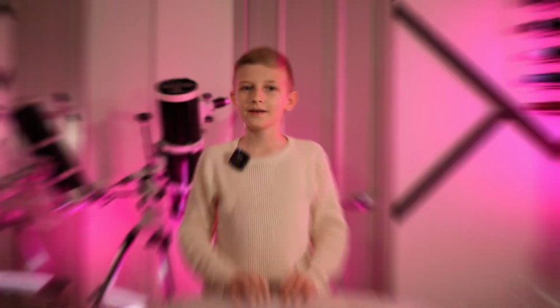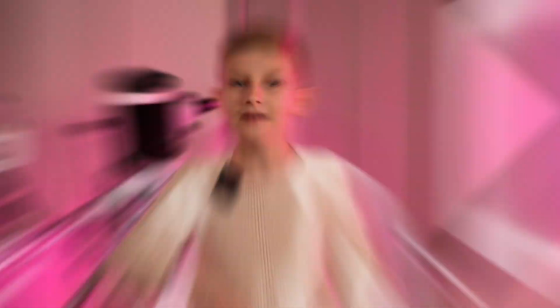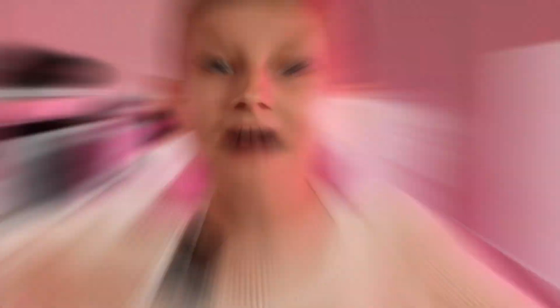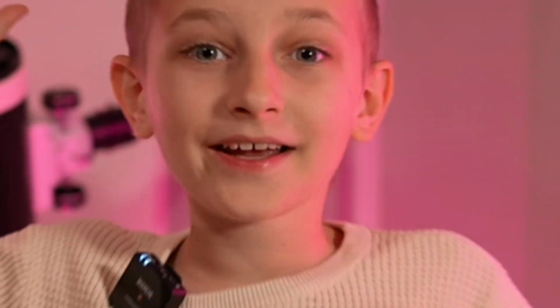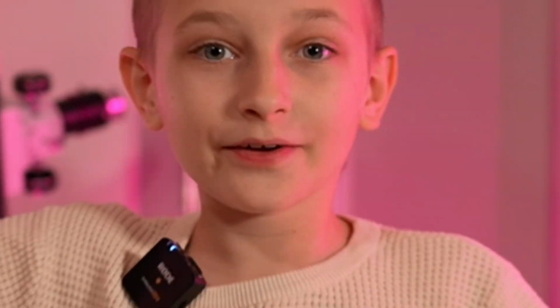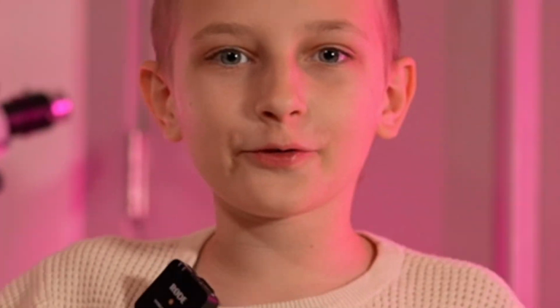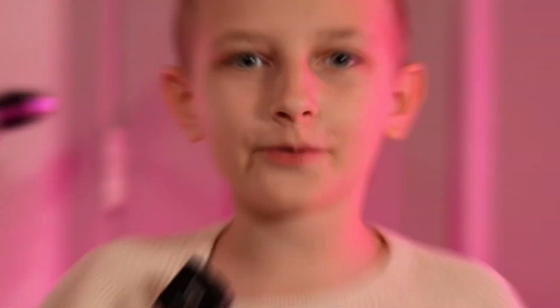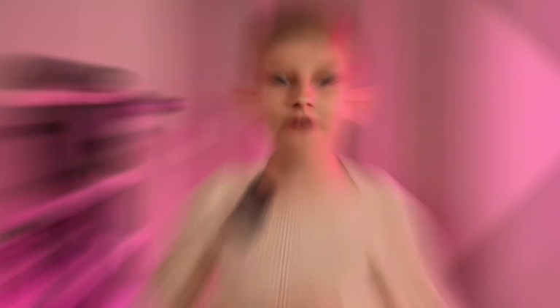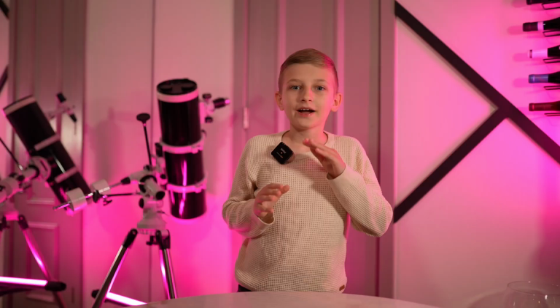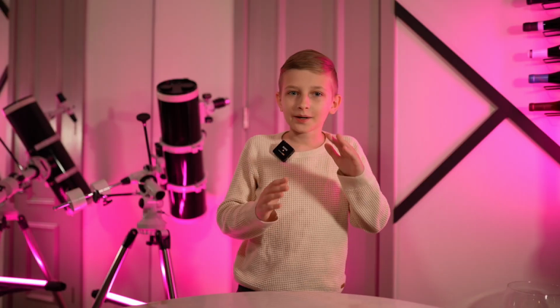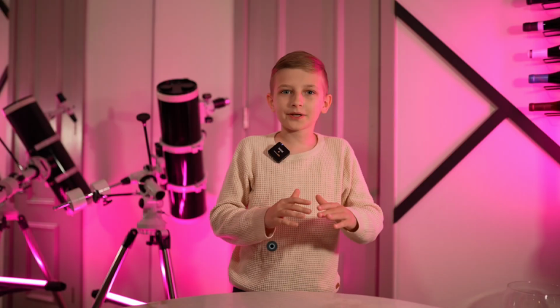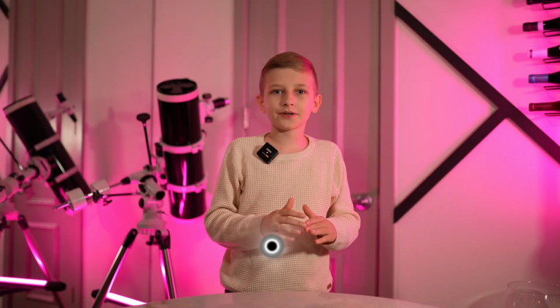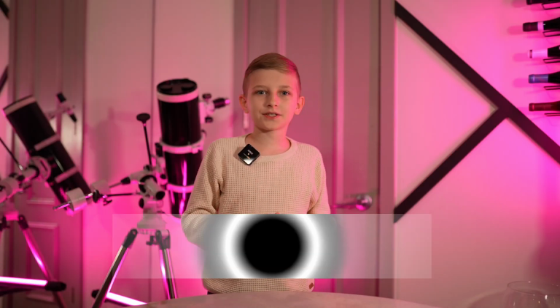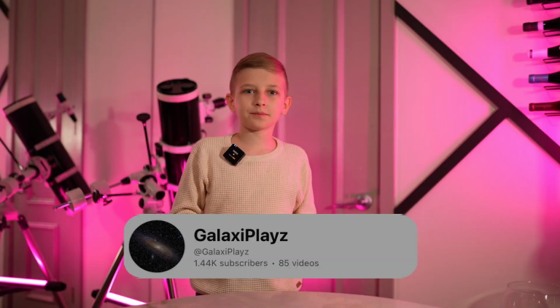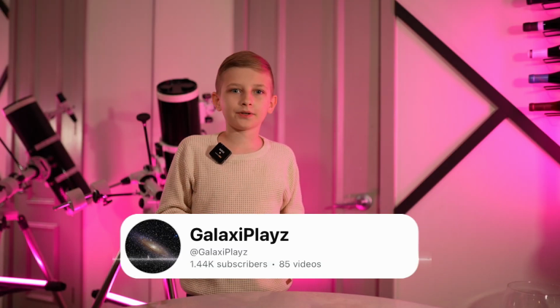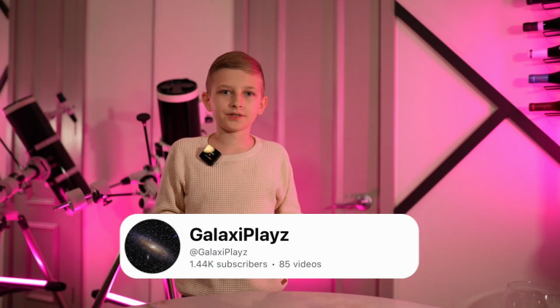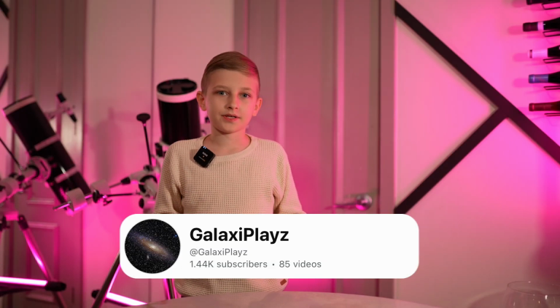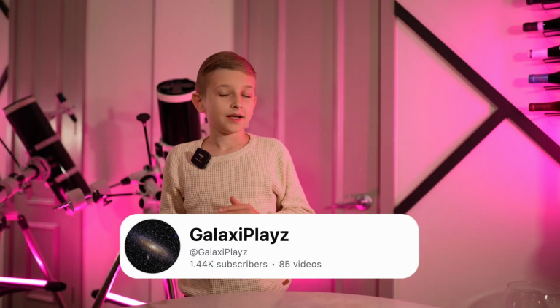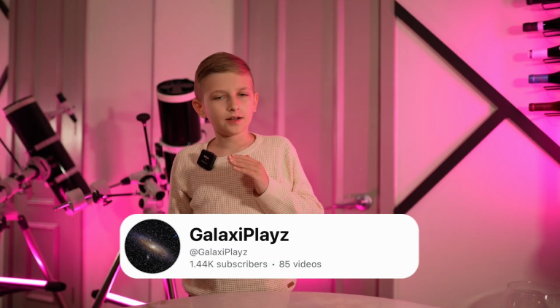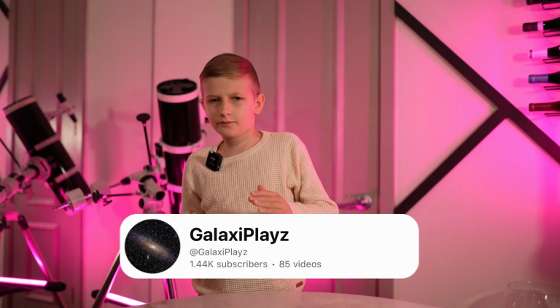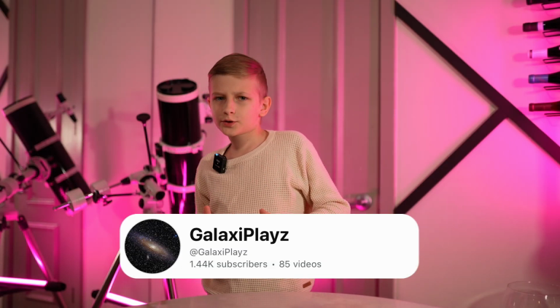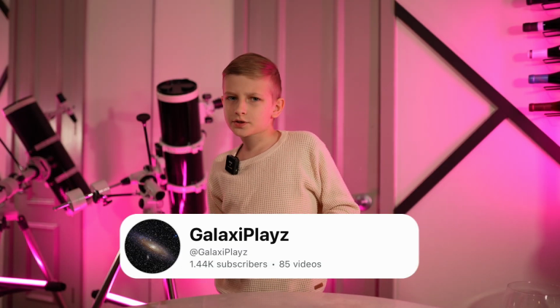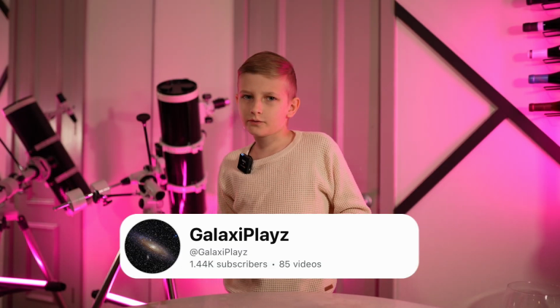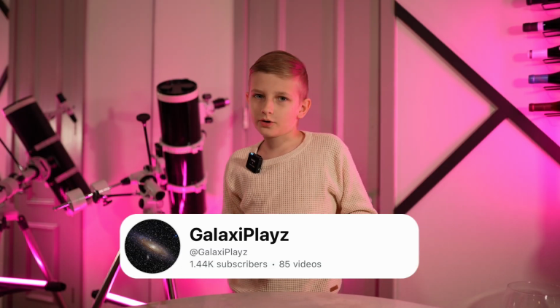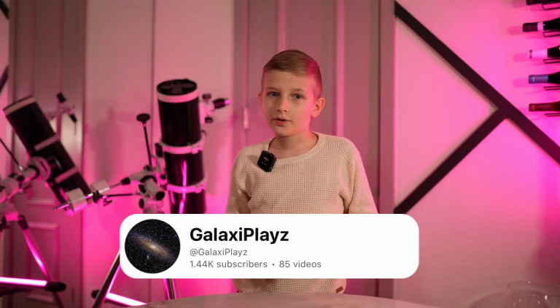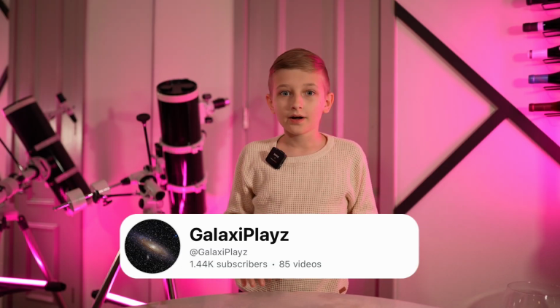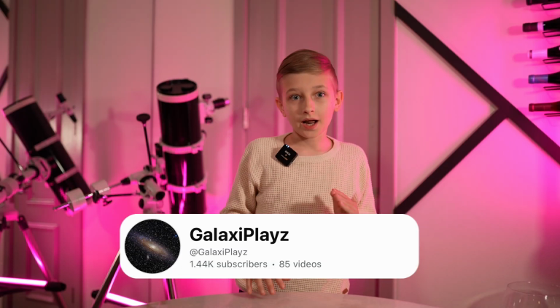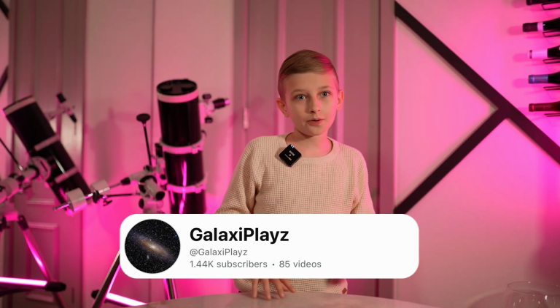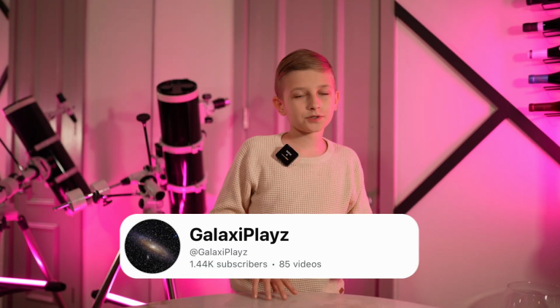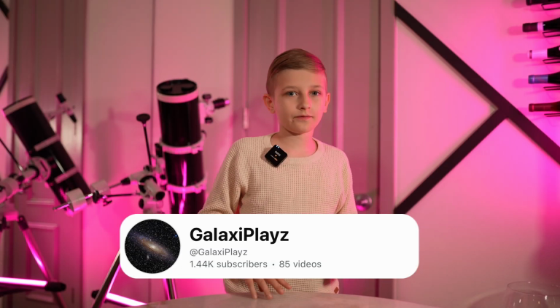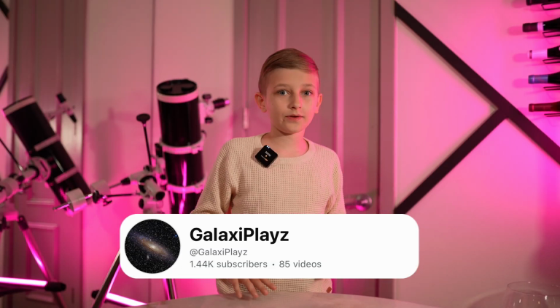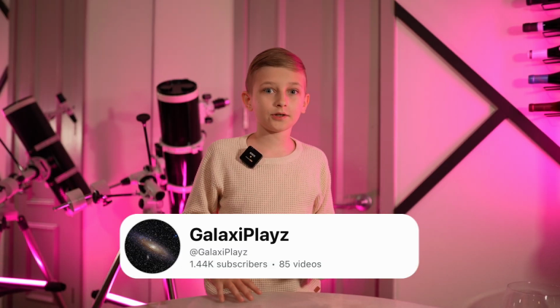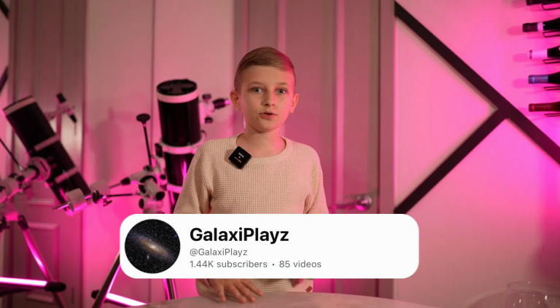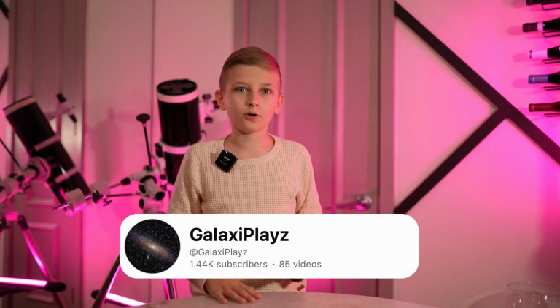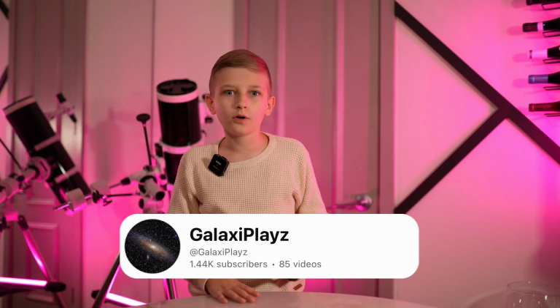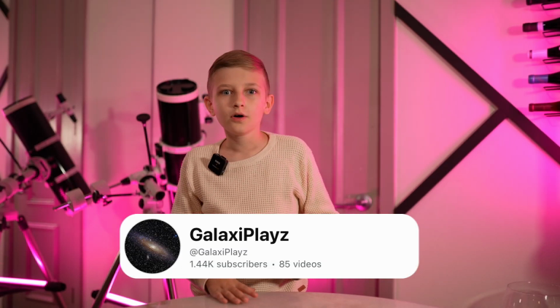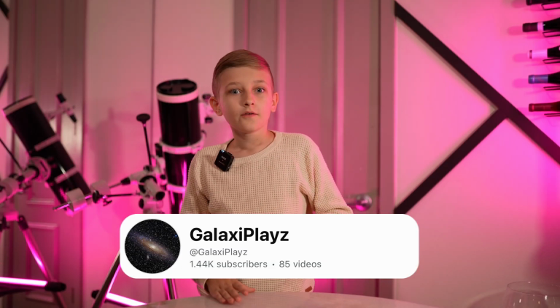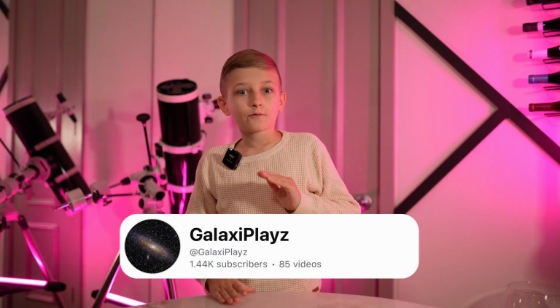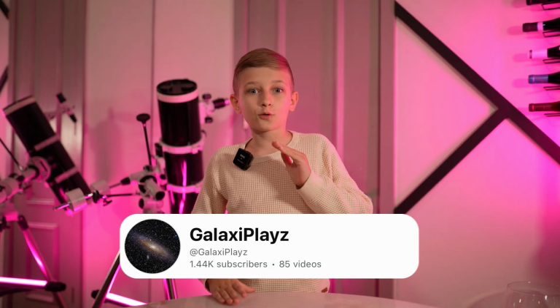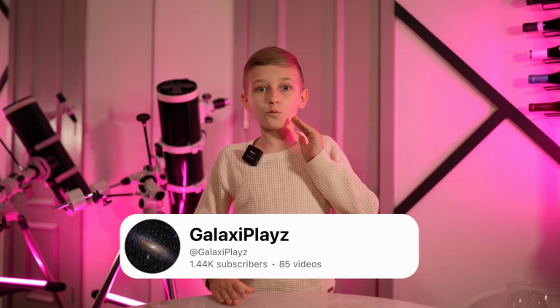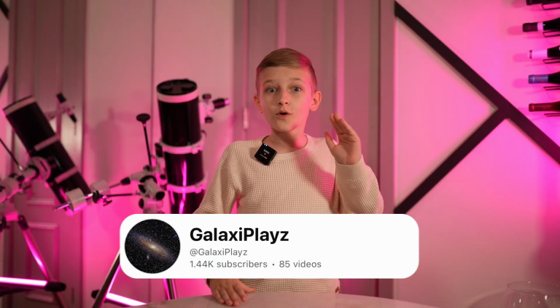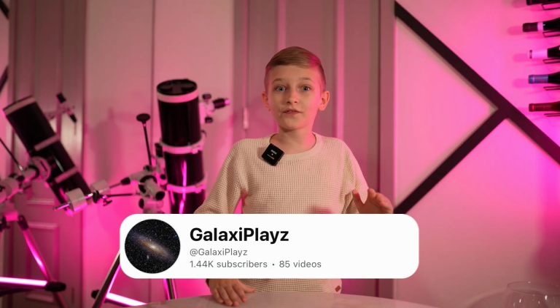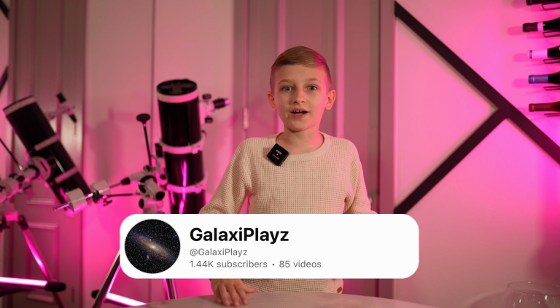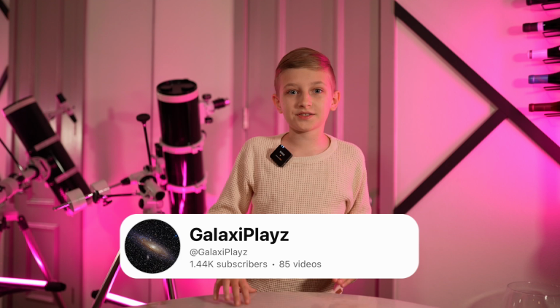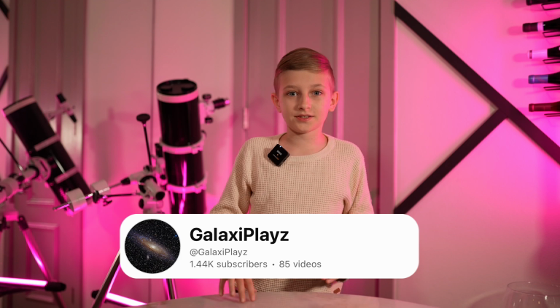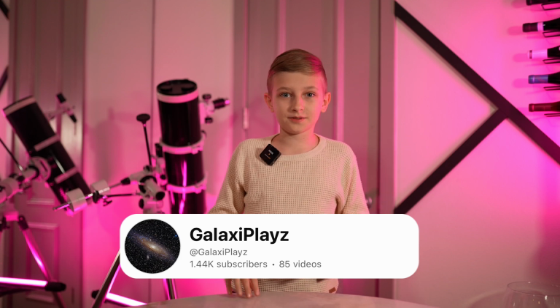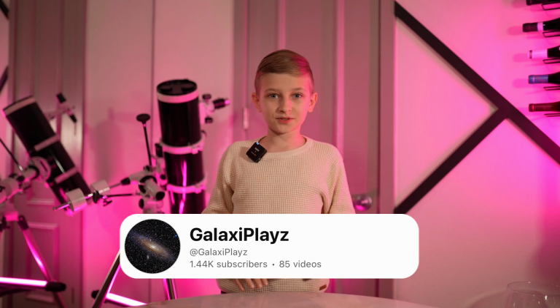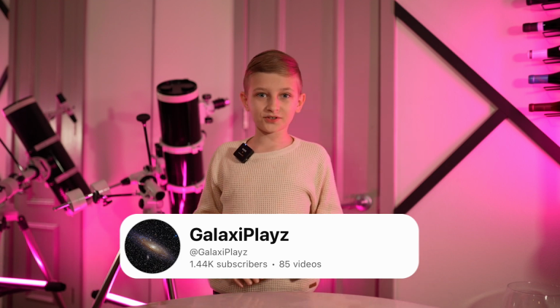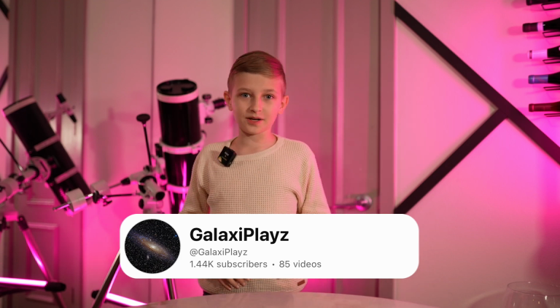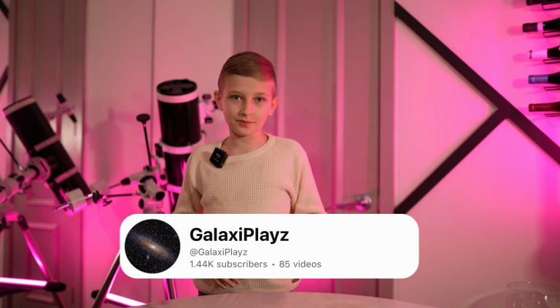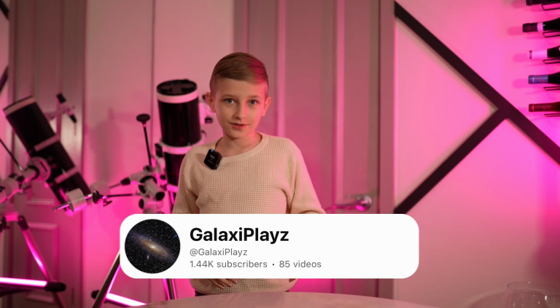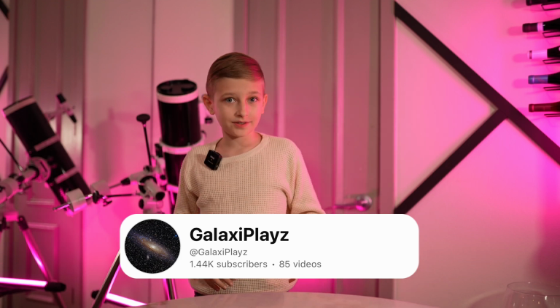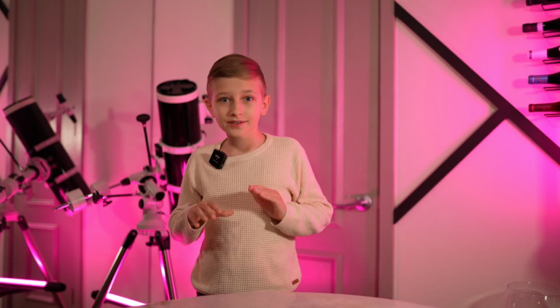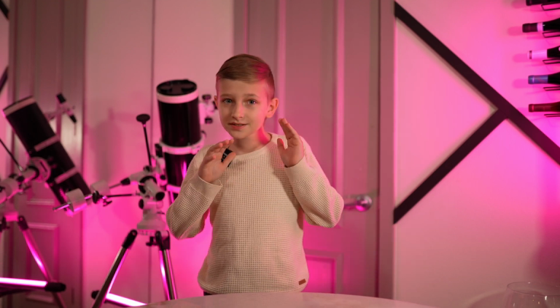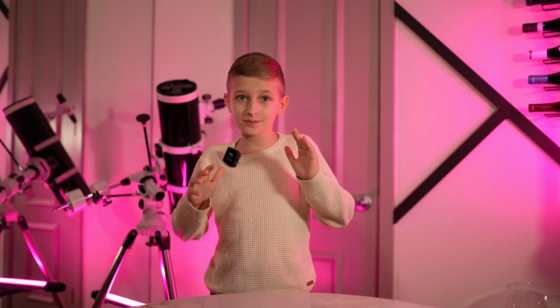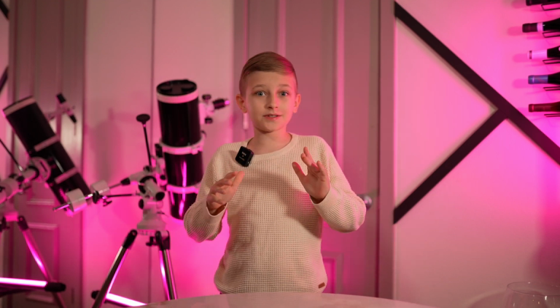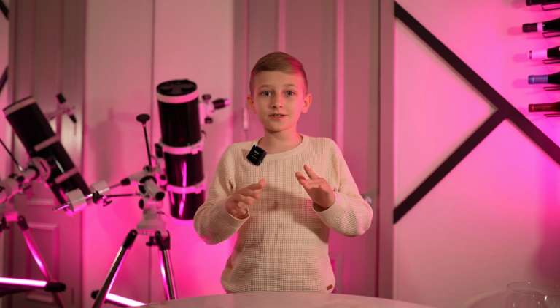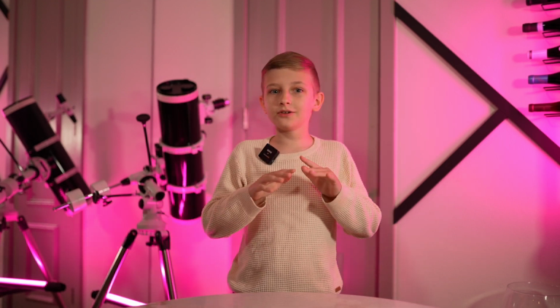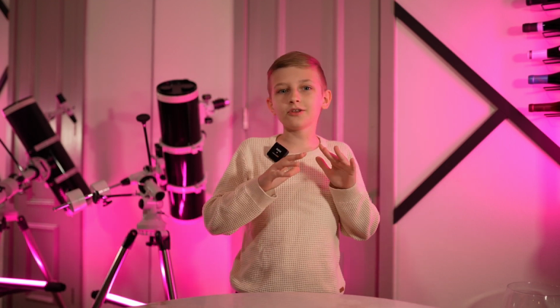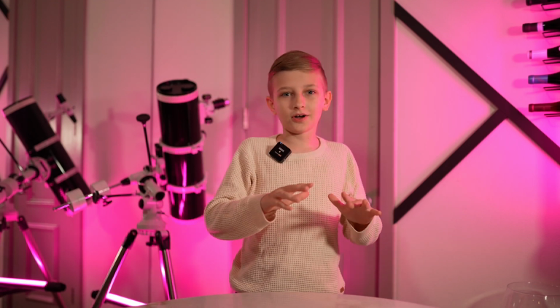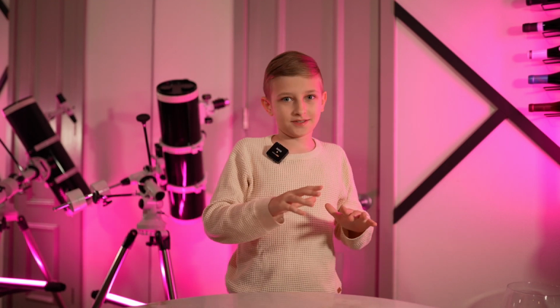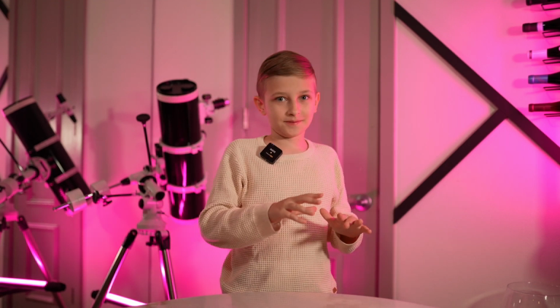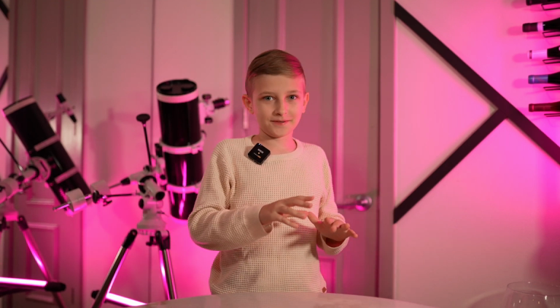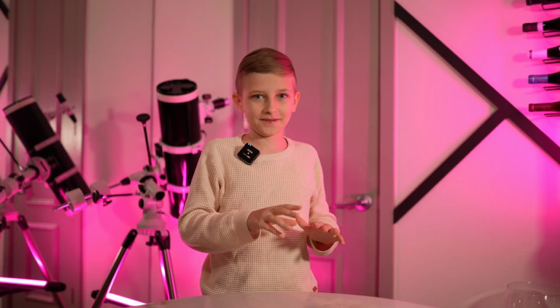Hi everyone, I'm GalaxyPlays, and first of all, I want to thank you all for 1,000 subscribers. This means a lot to me.